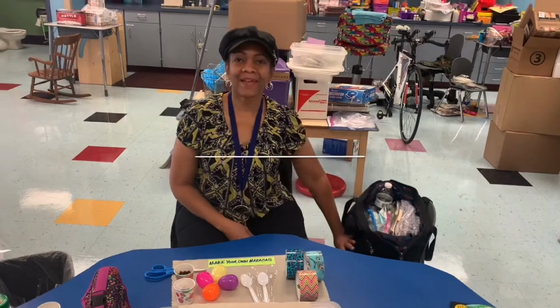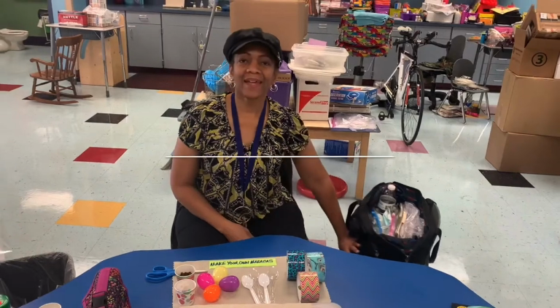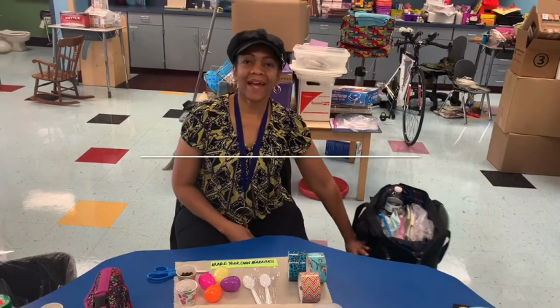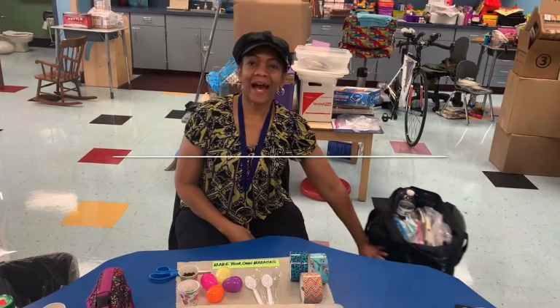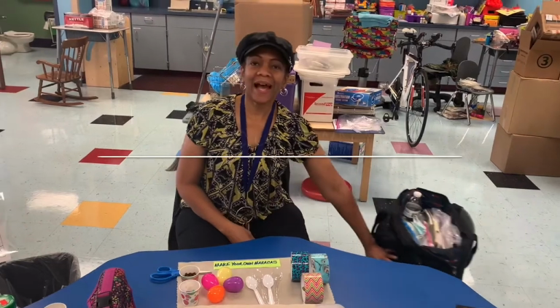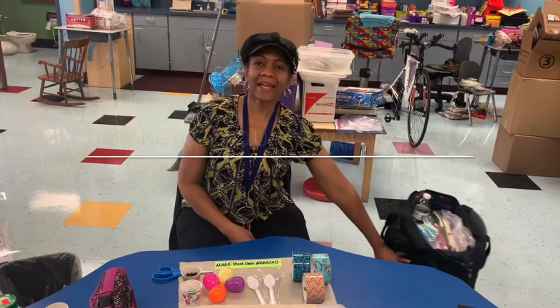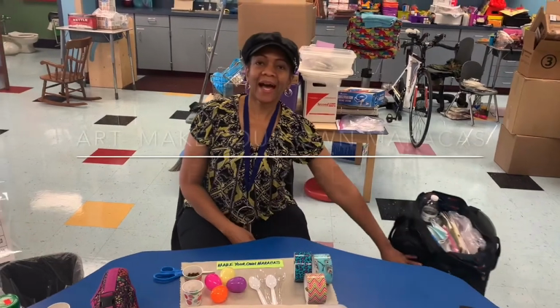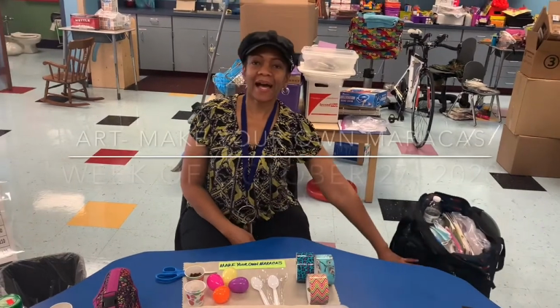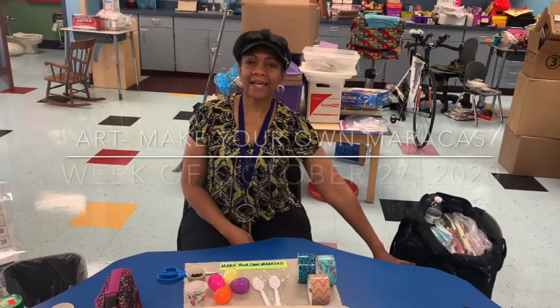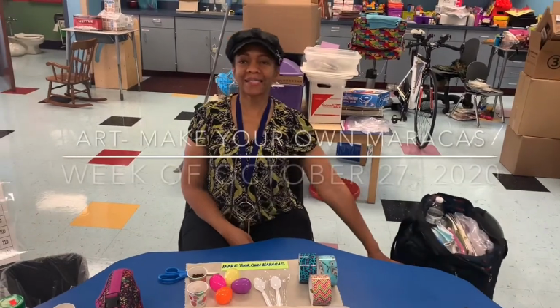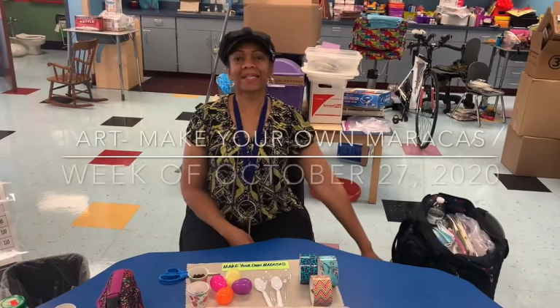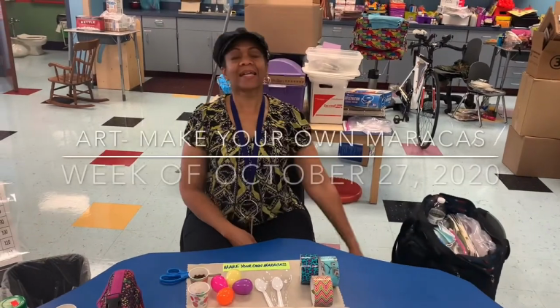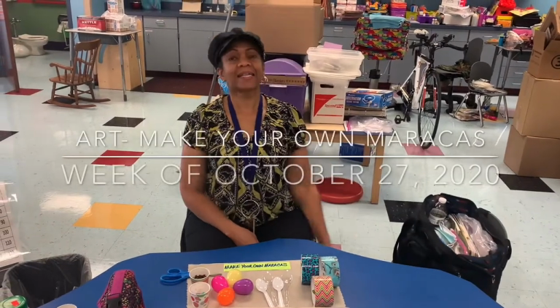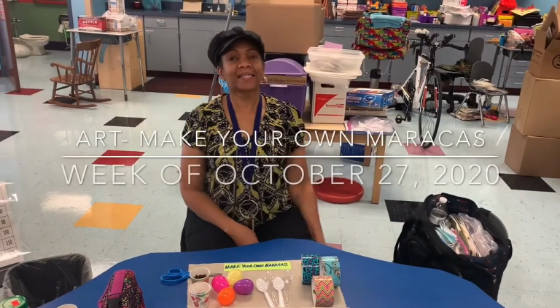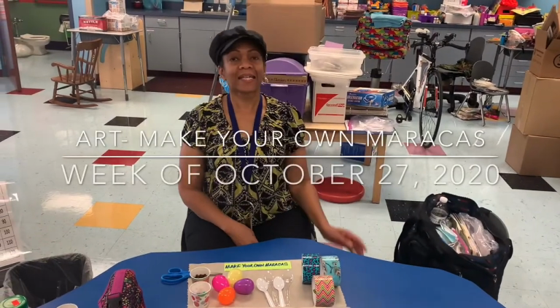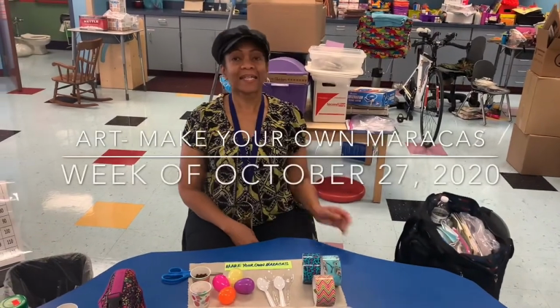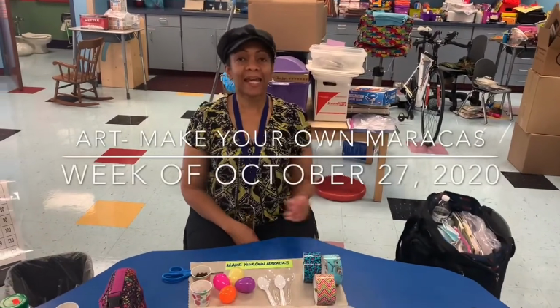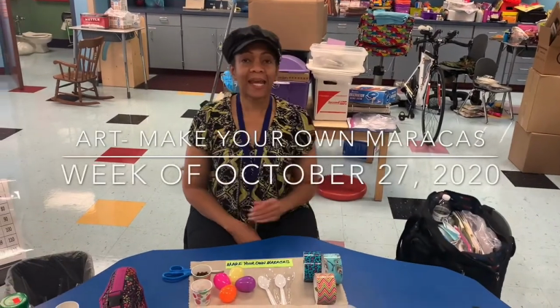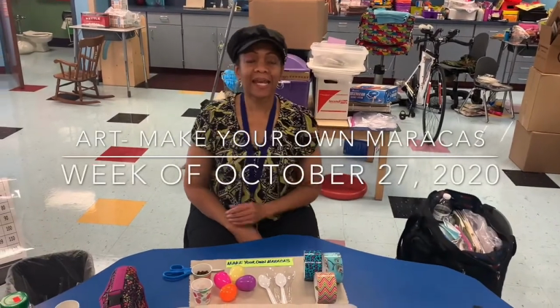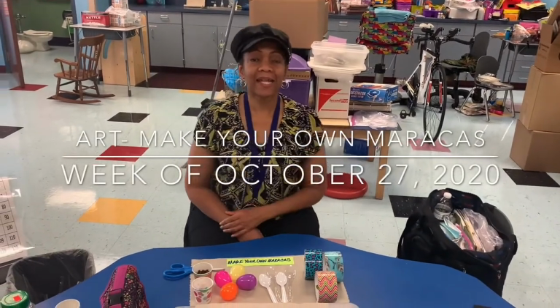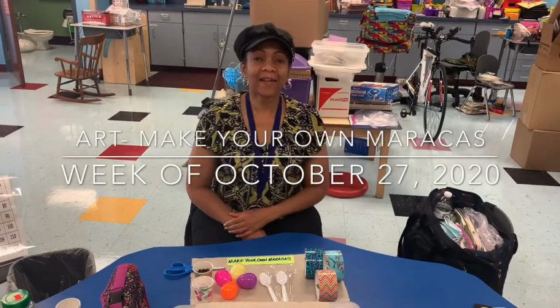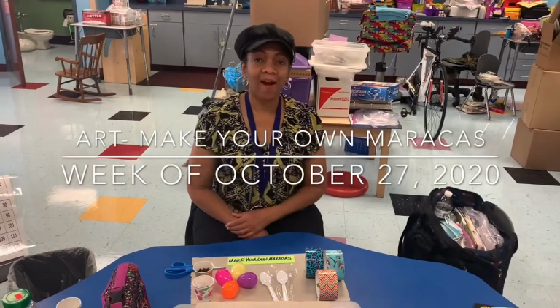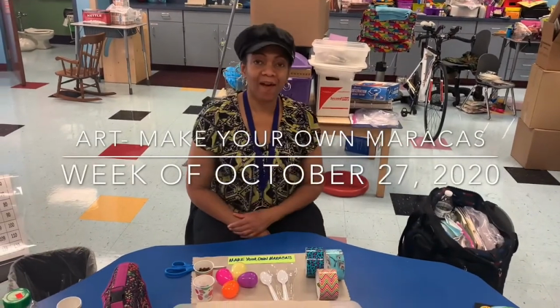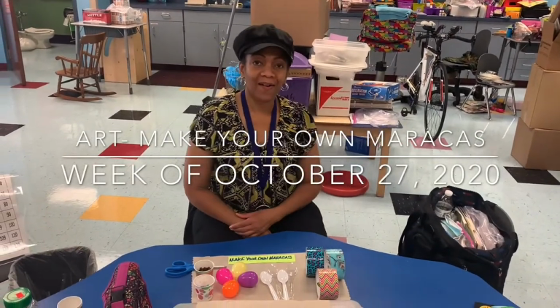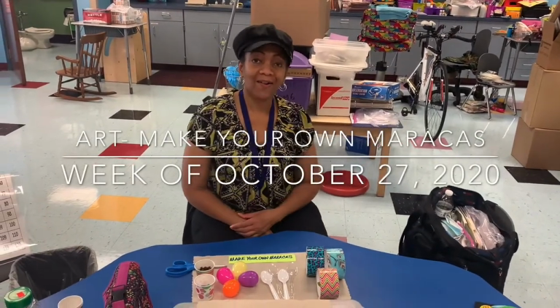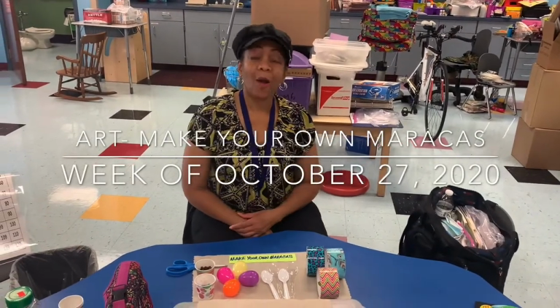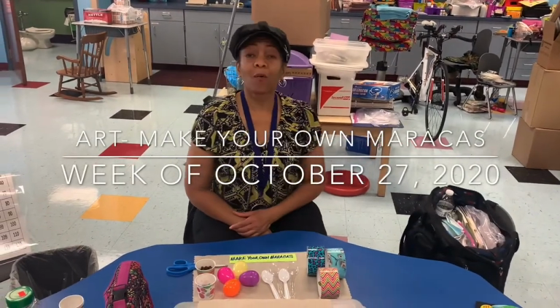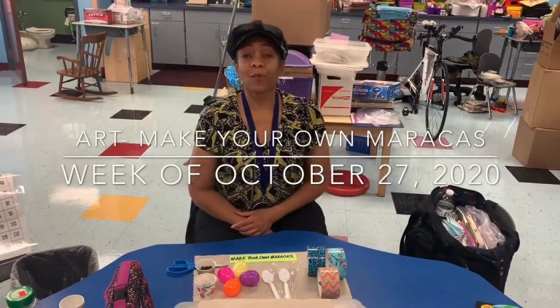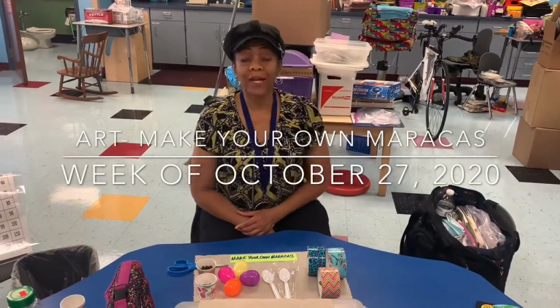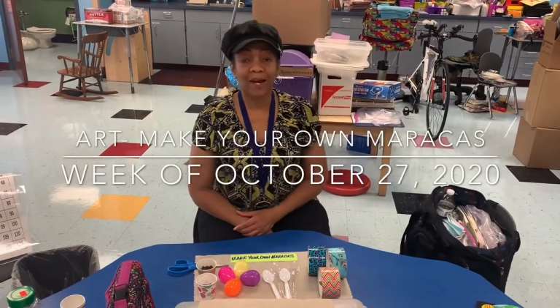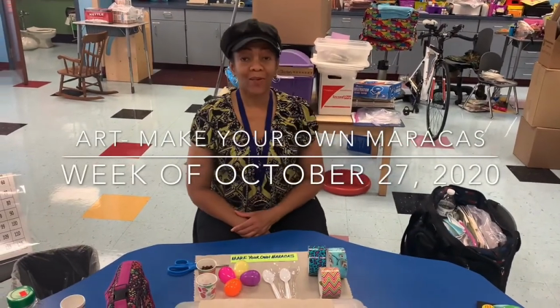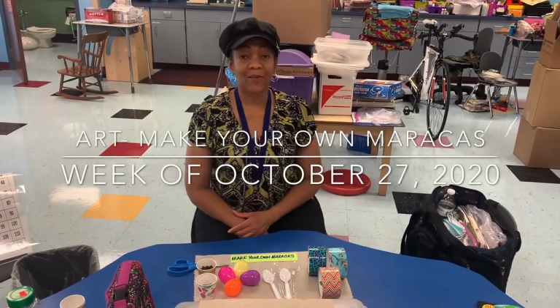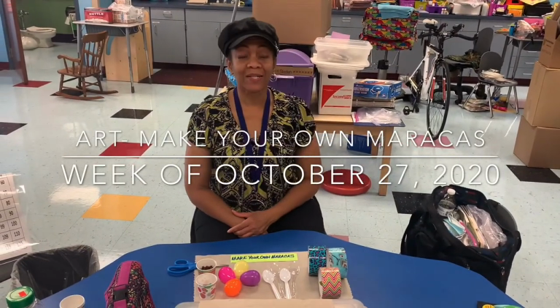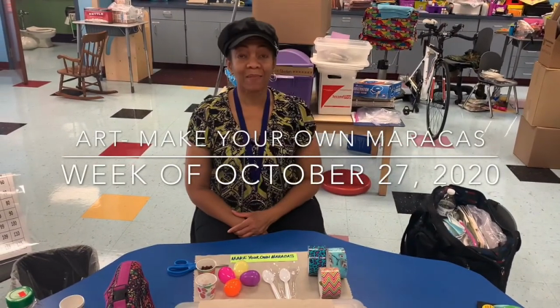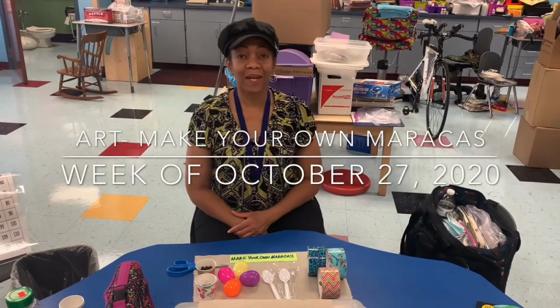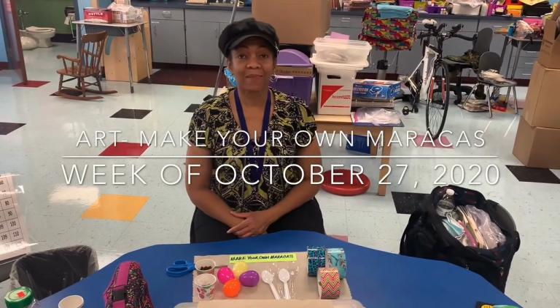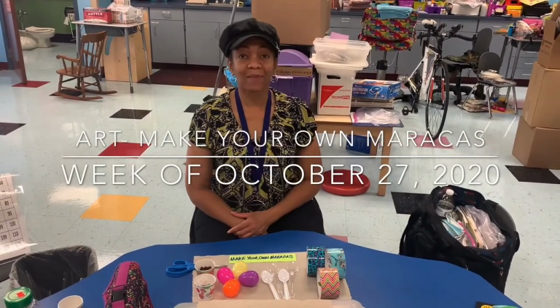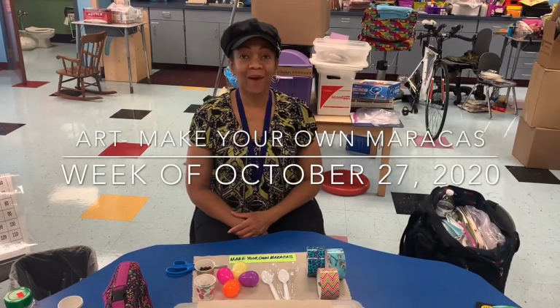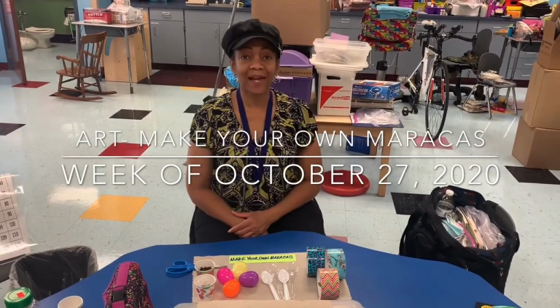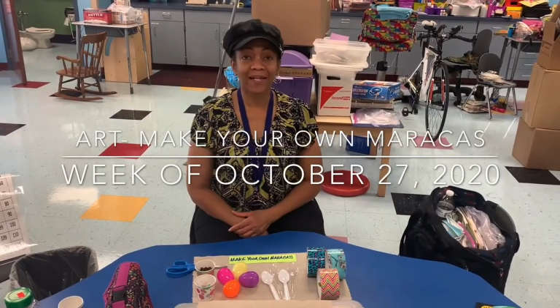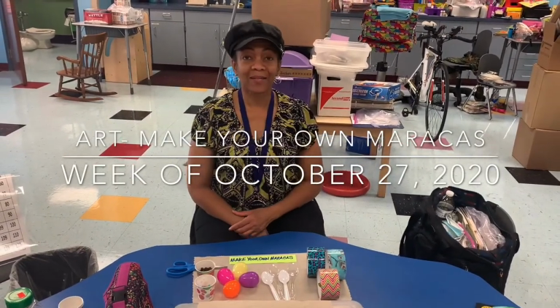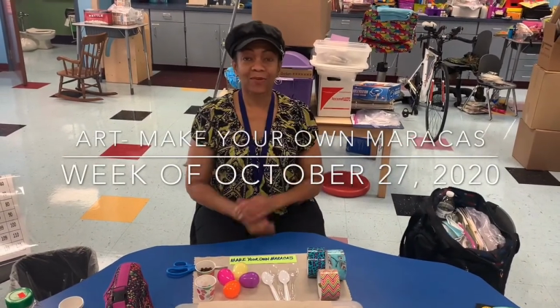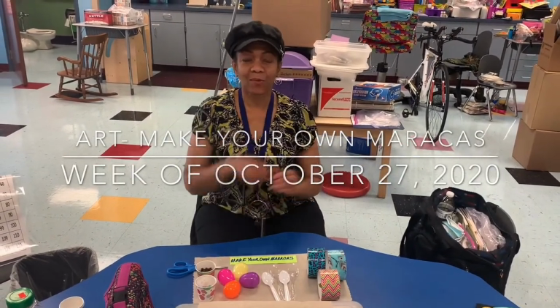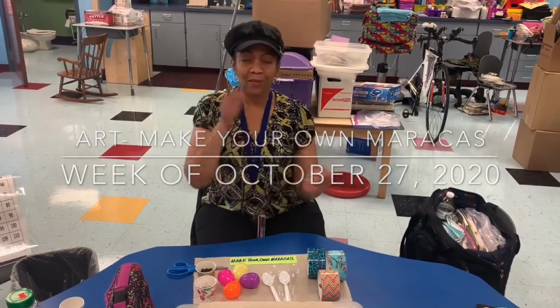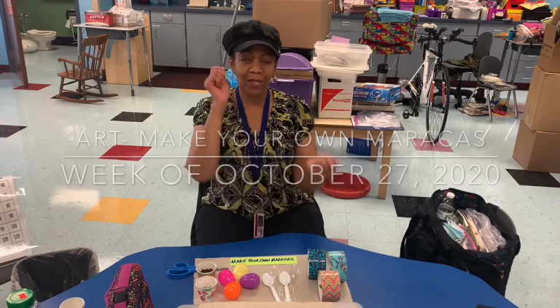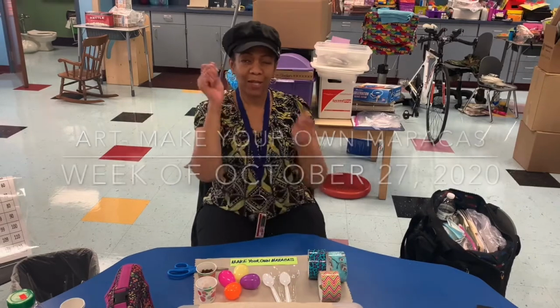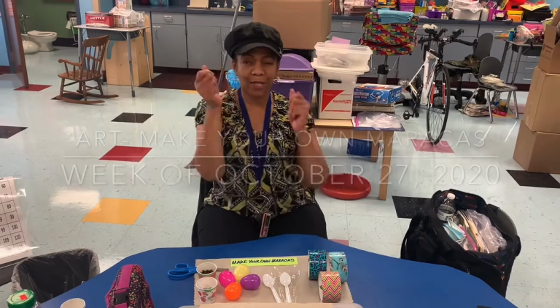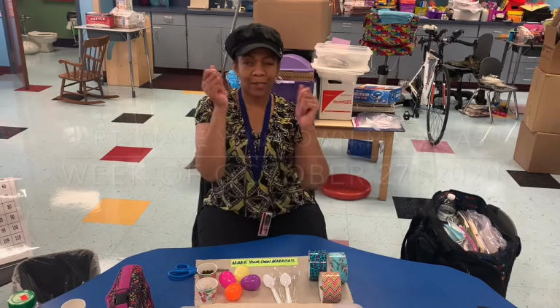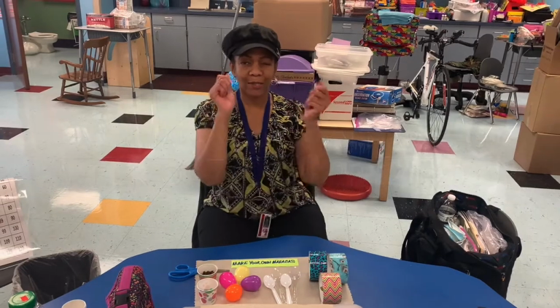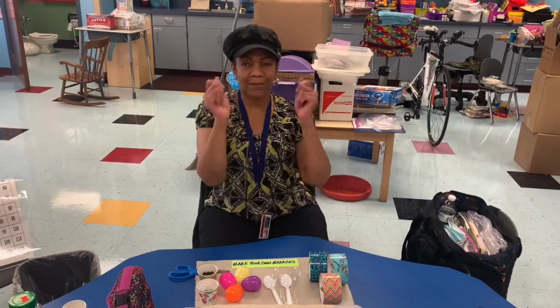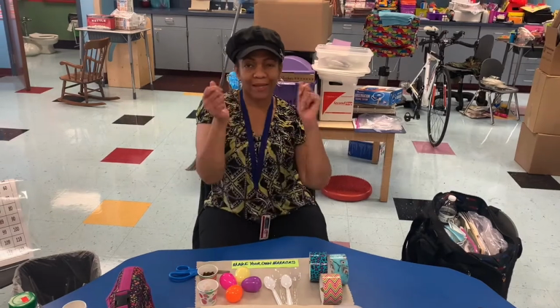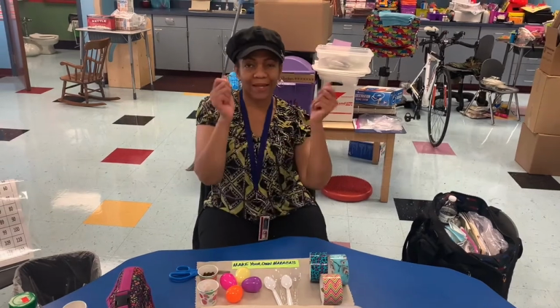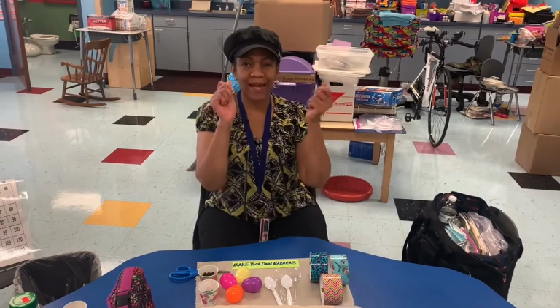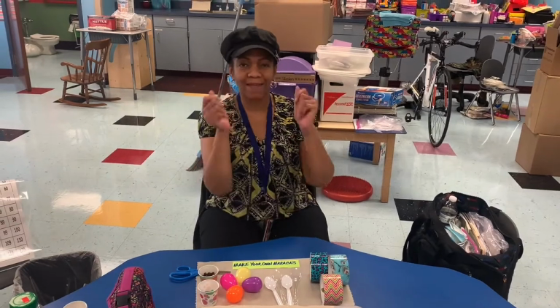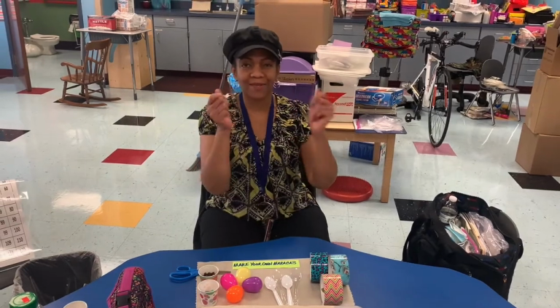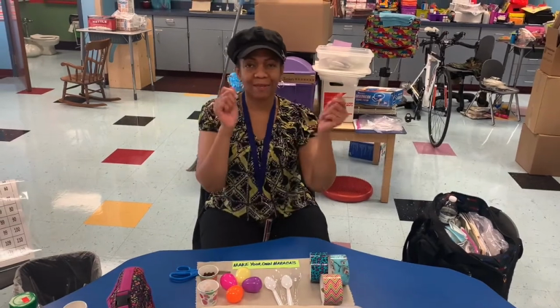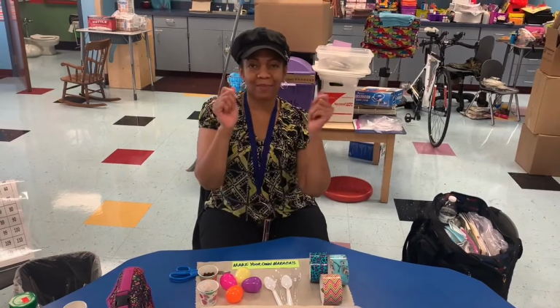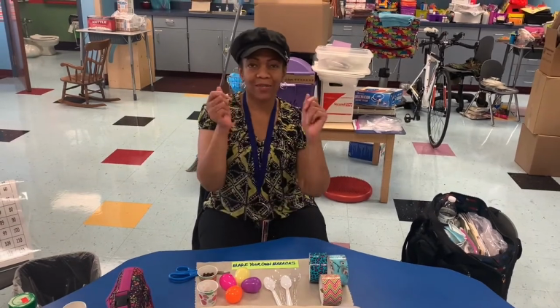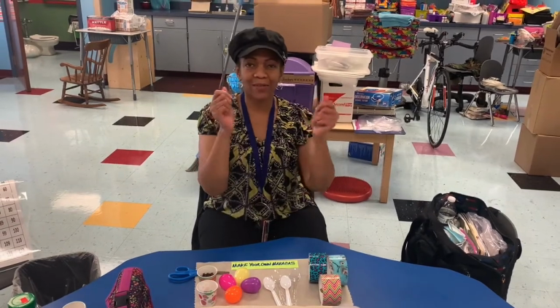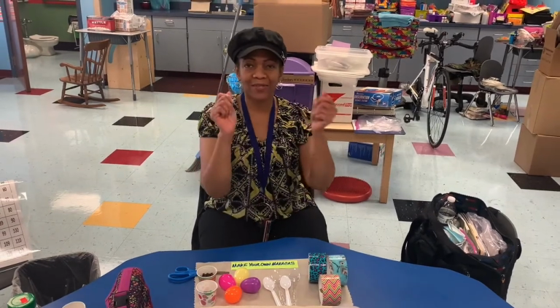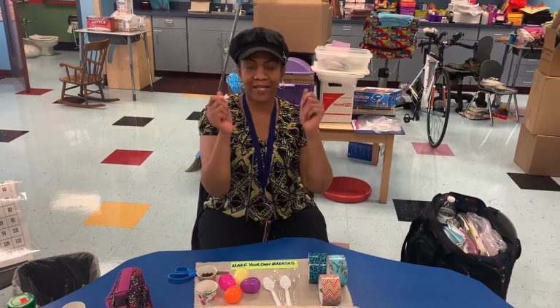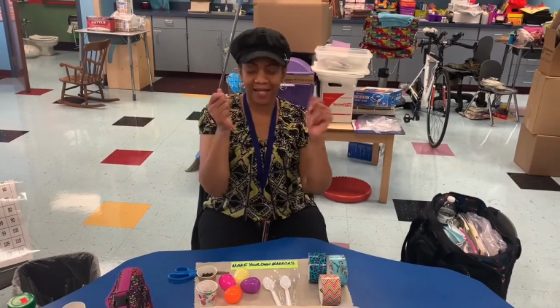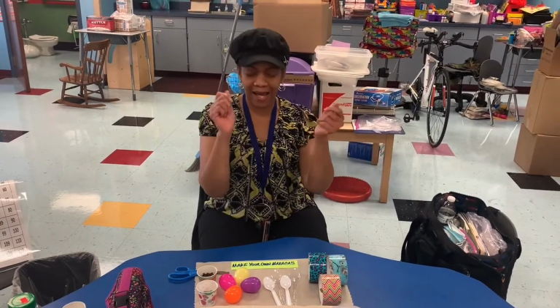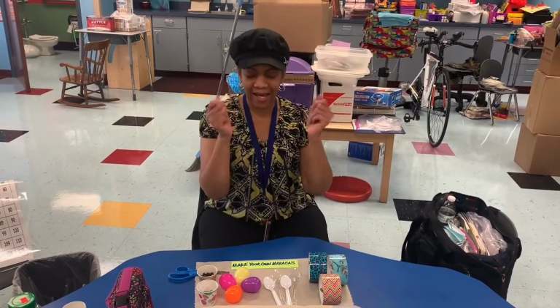Hi guys! Today in art, we are going to make maracas. Woo!